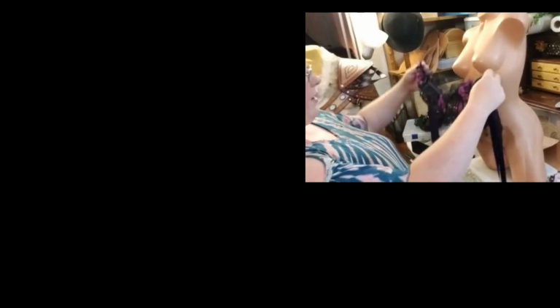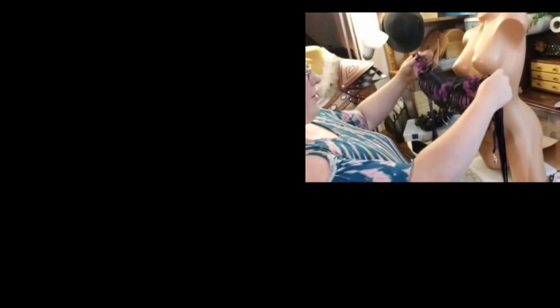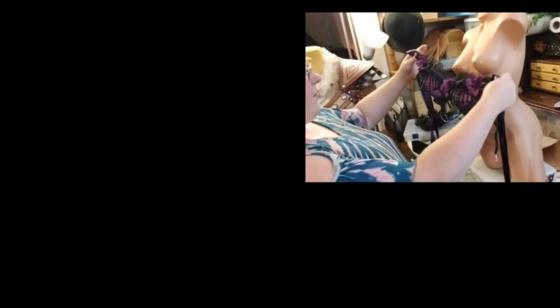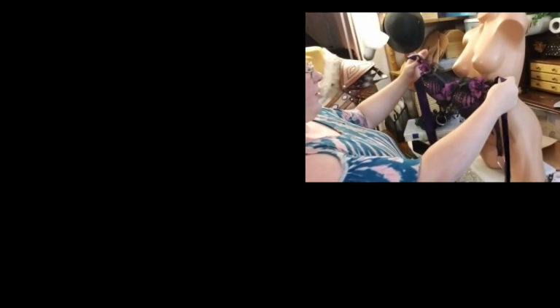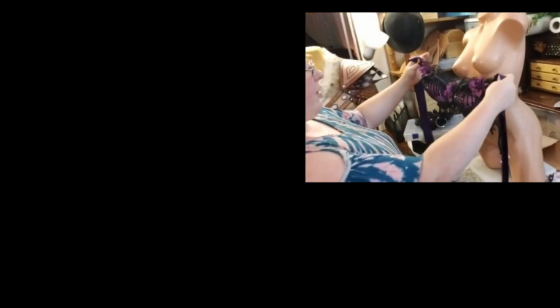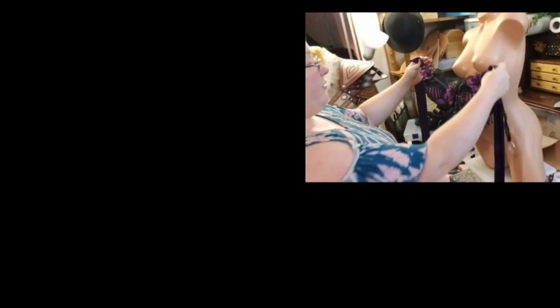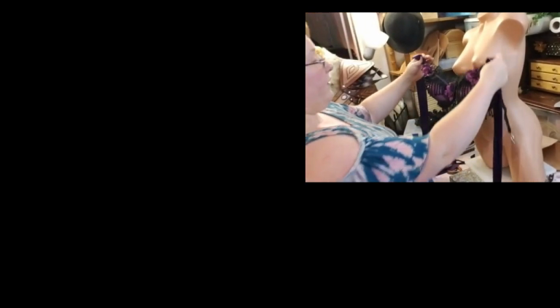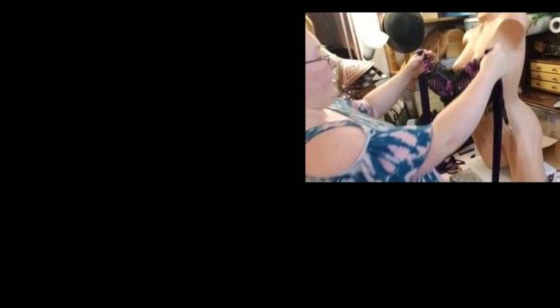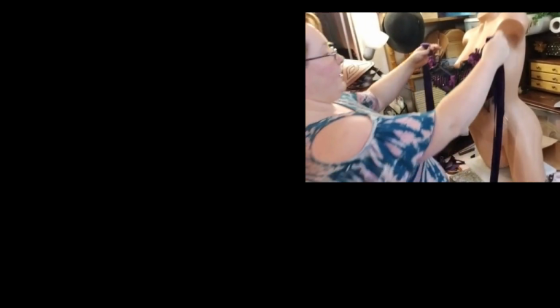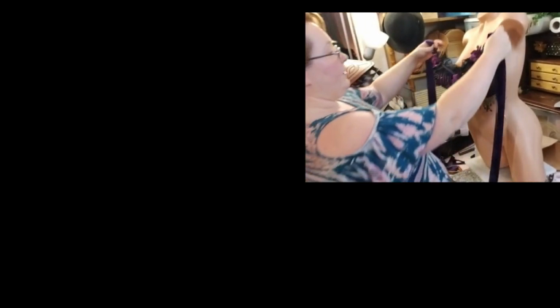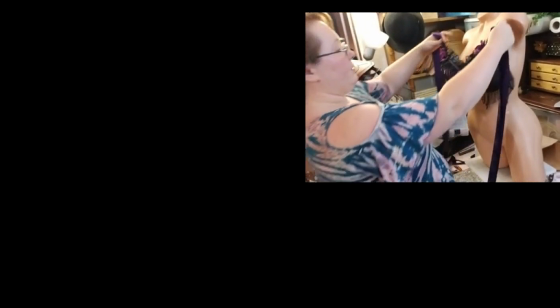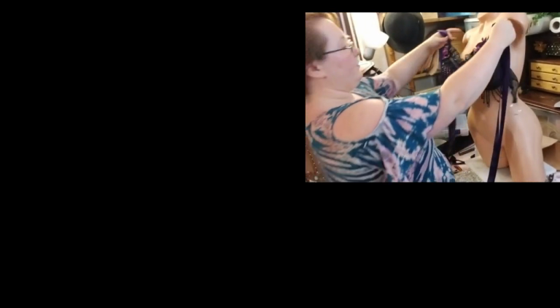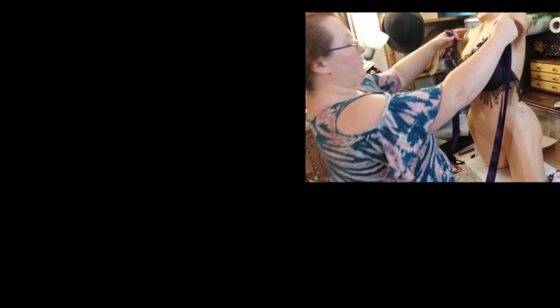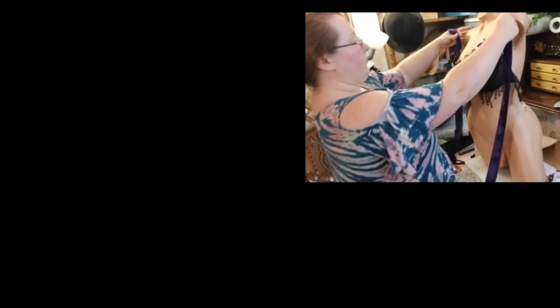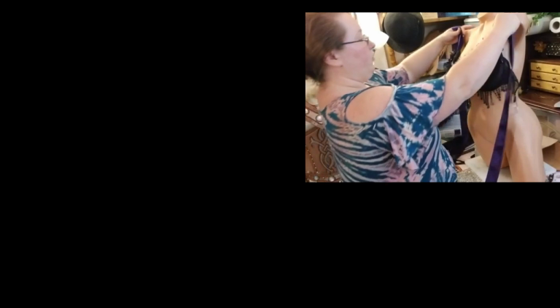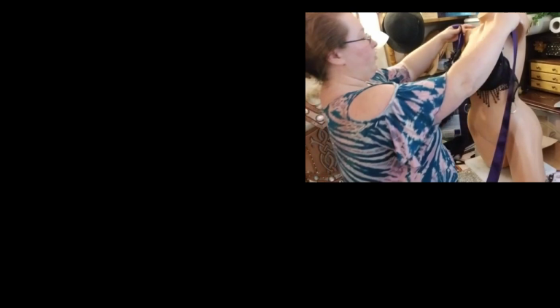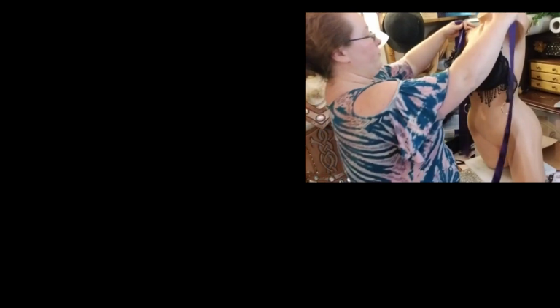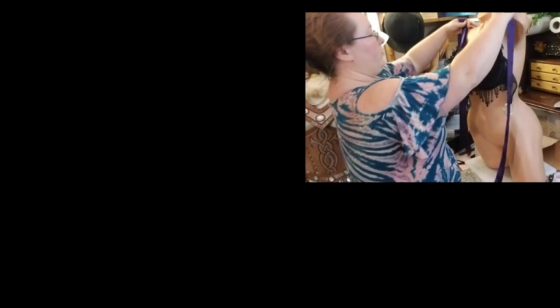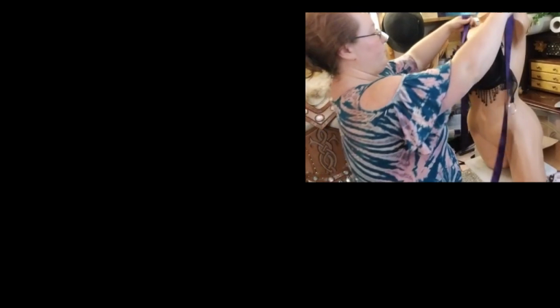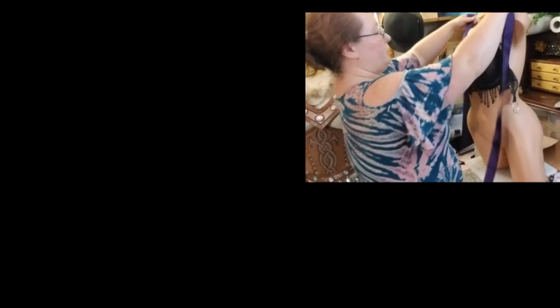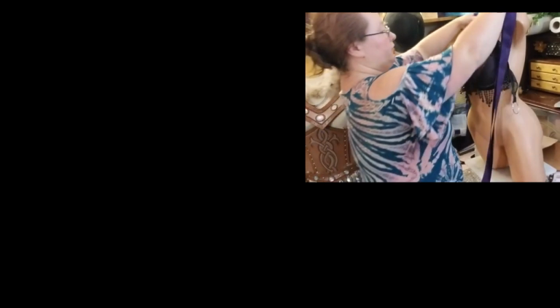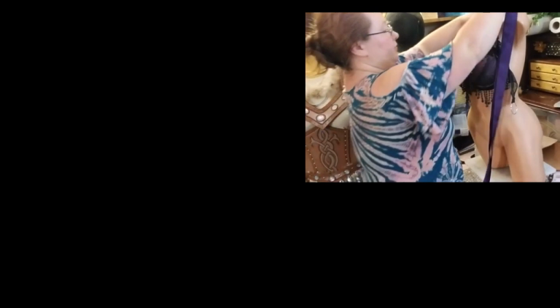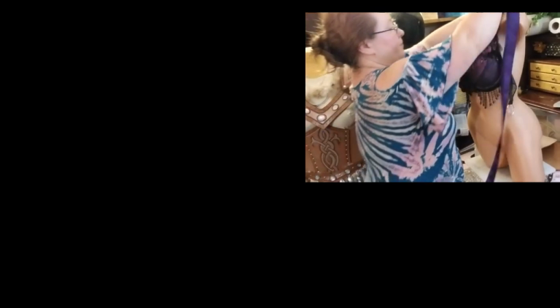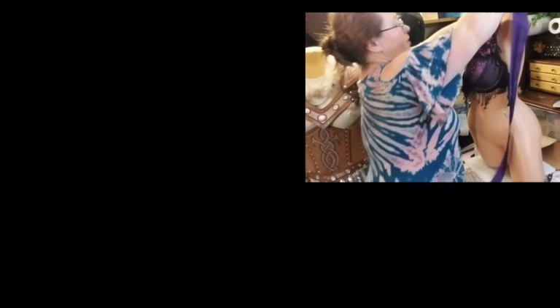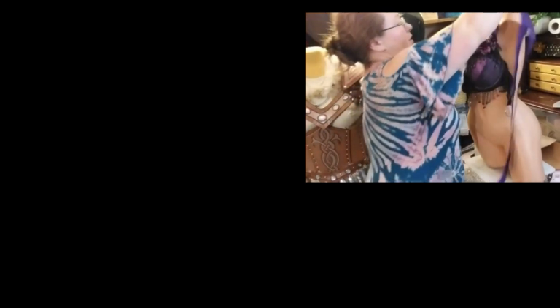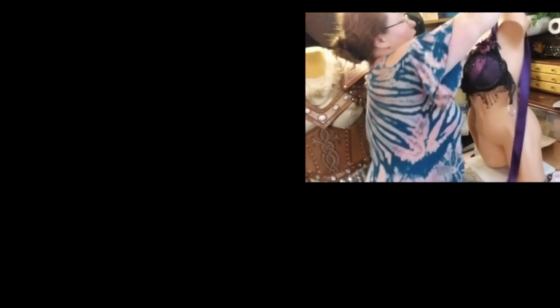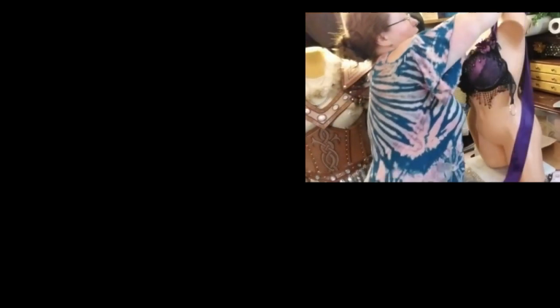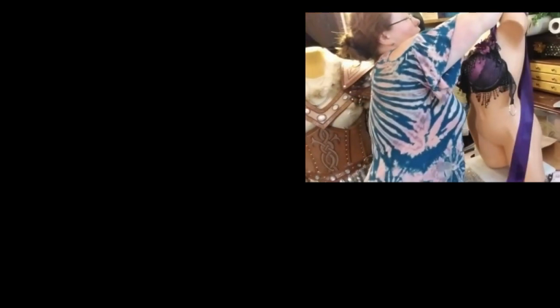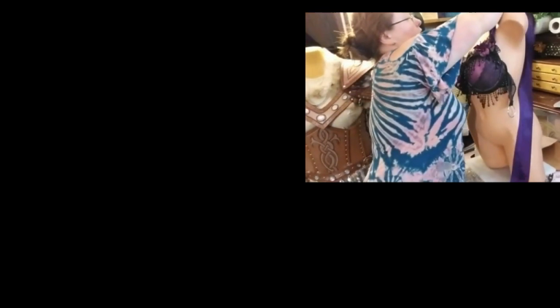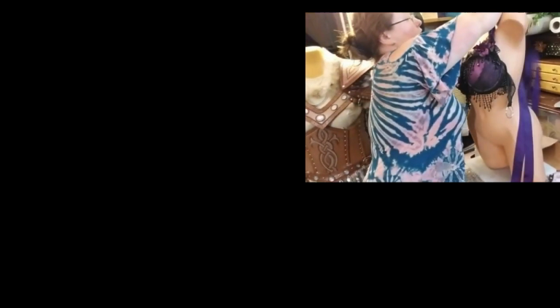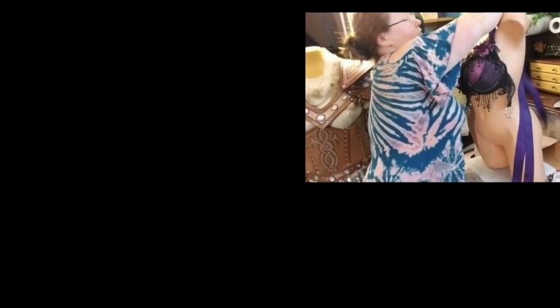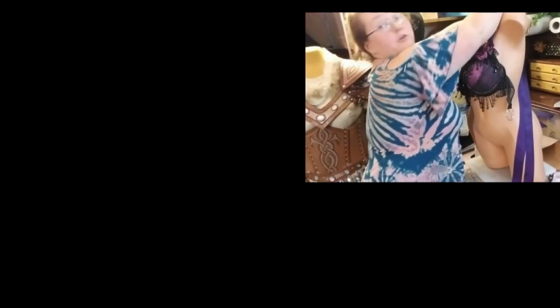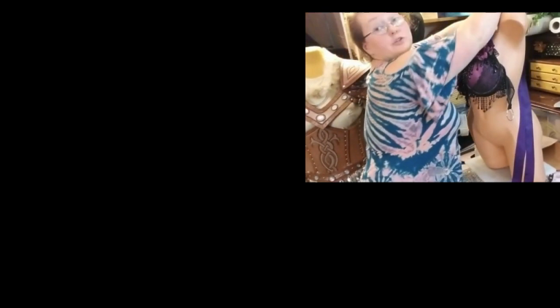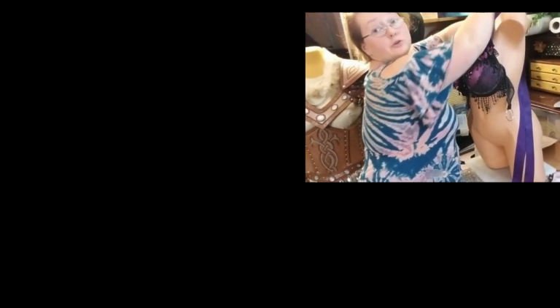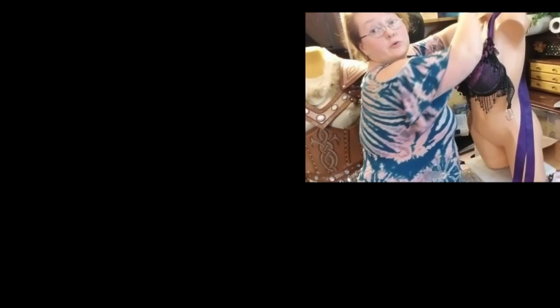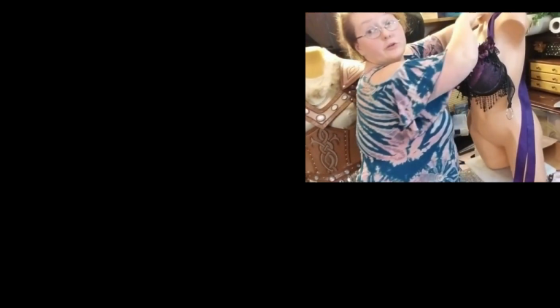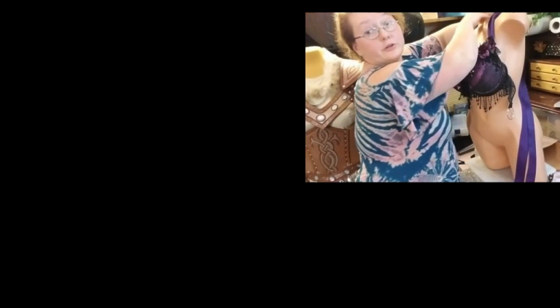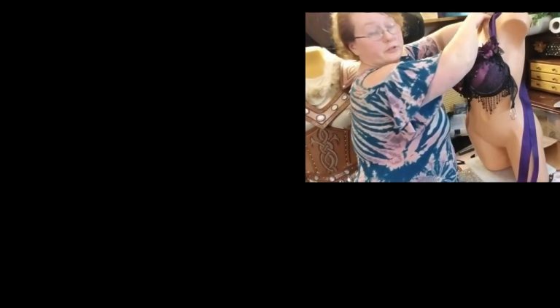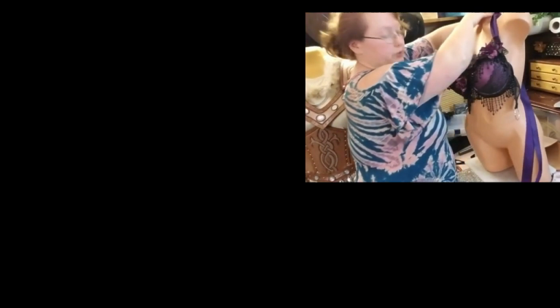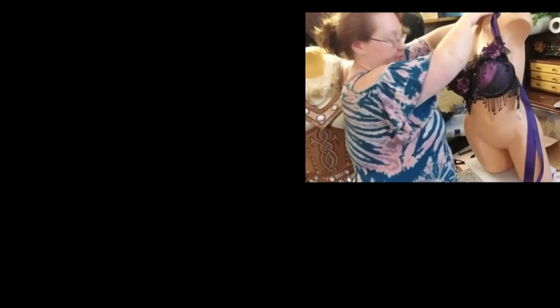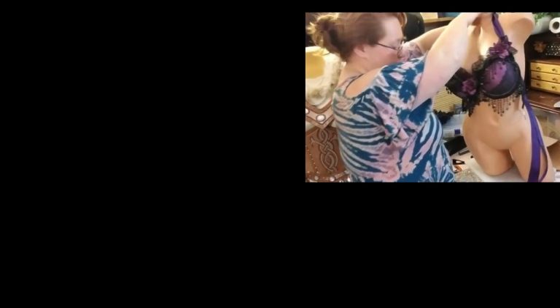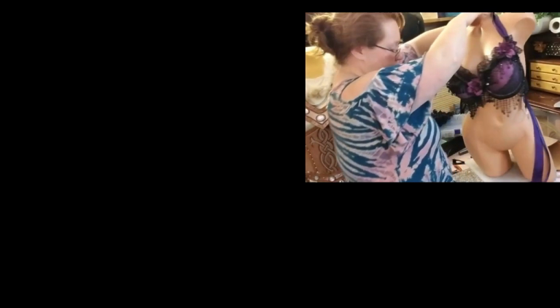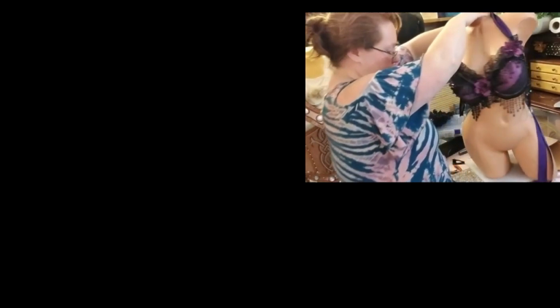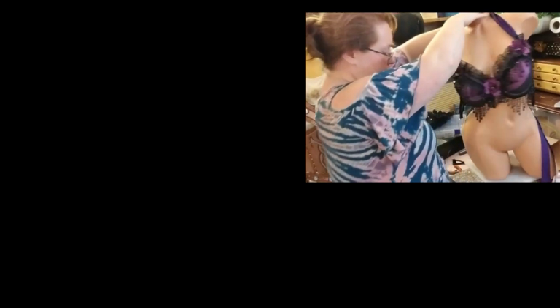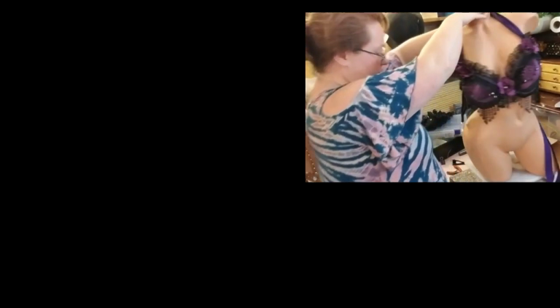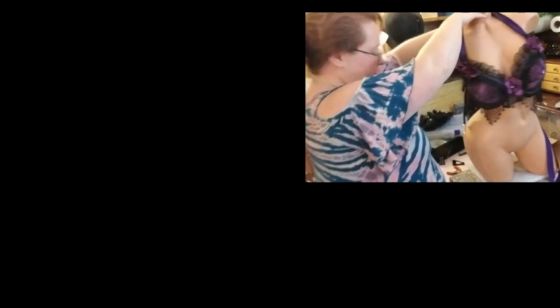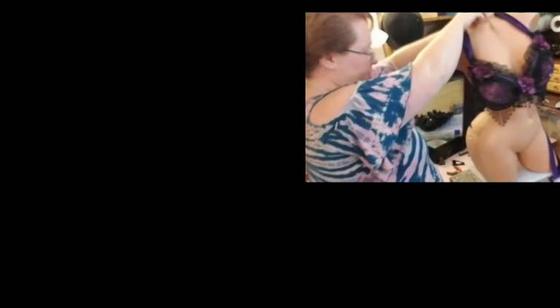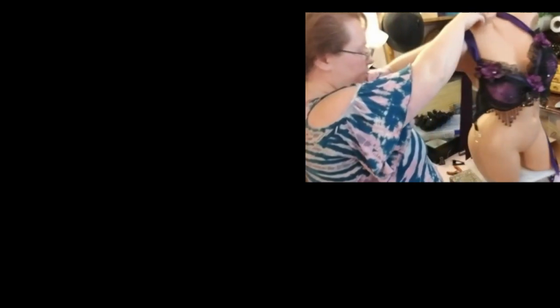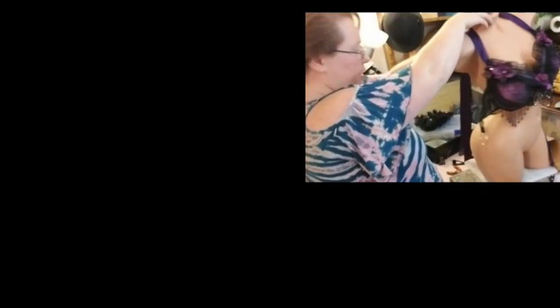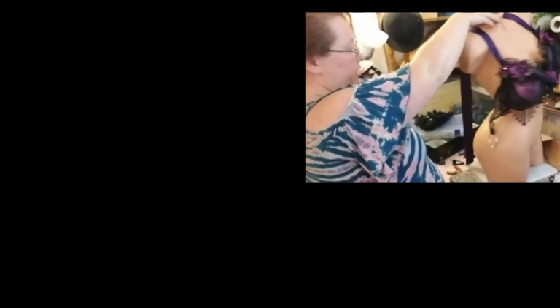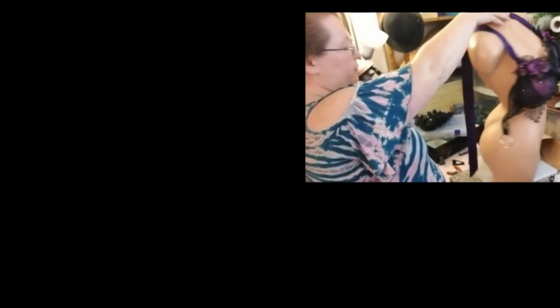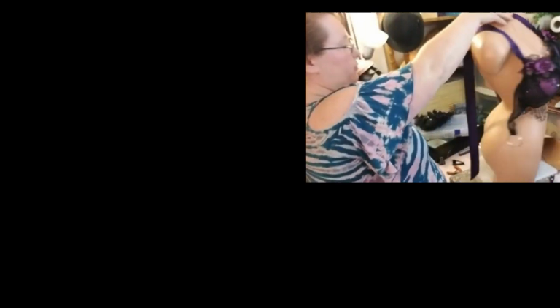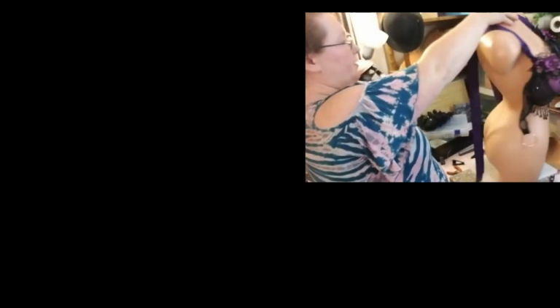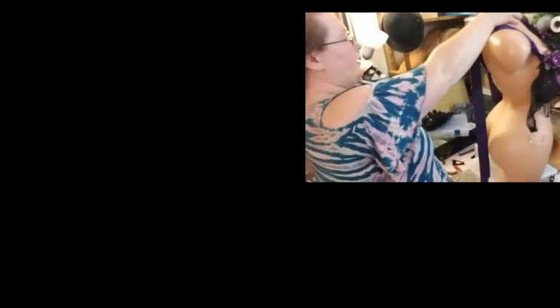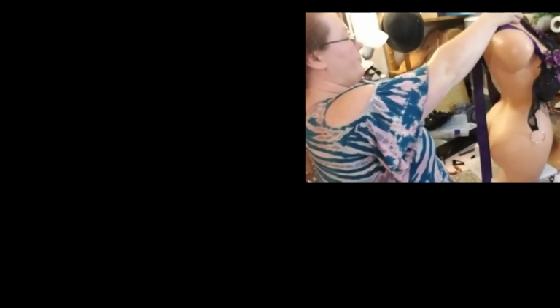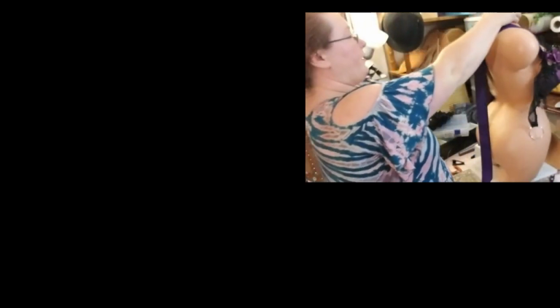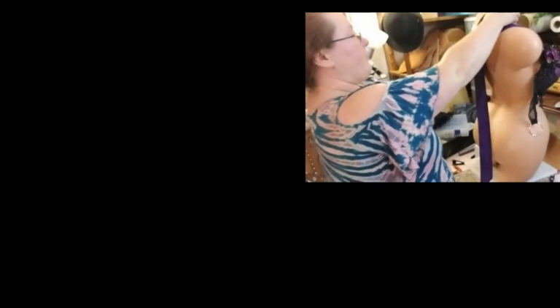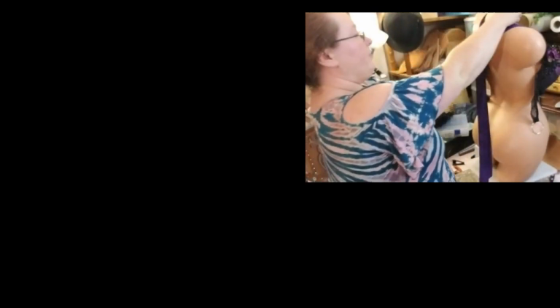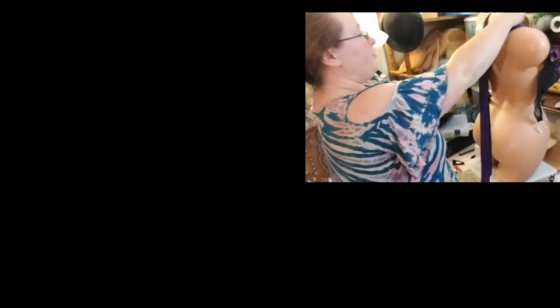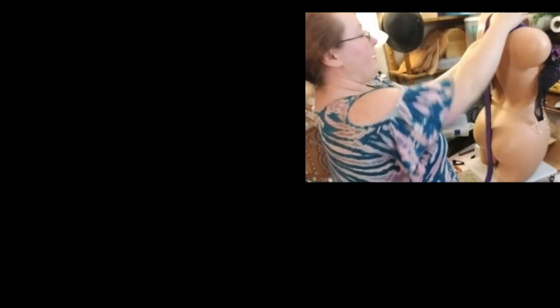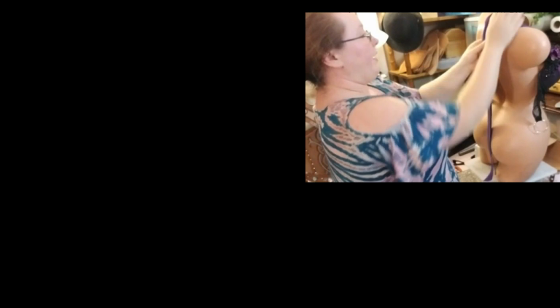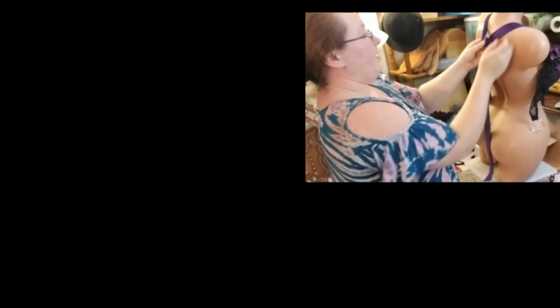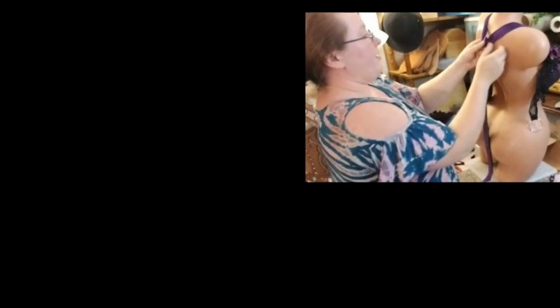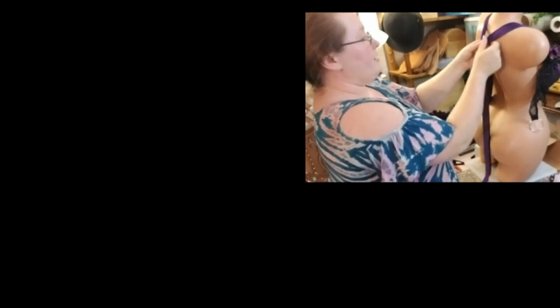The way that we're going to tie it is it goes over the bosom, over the shoulders, and we'll bring it around to the back.